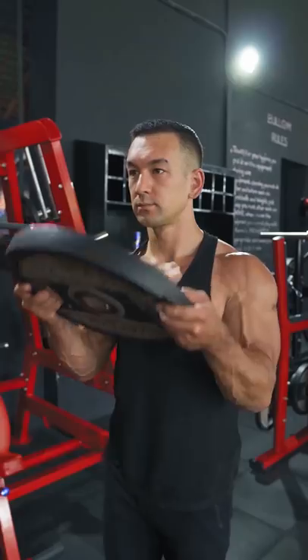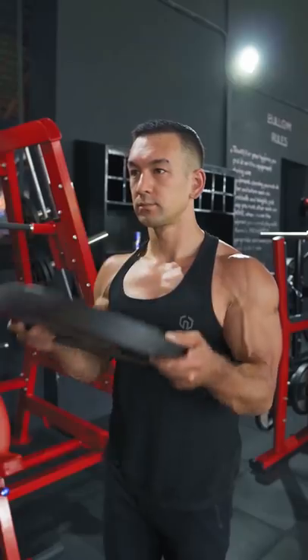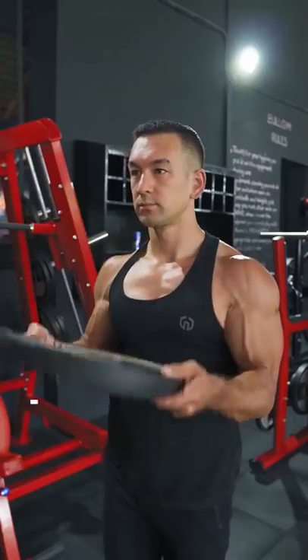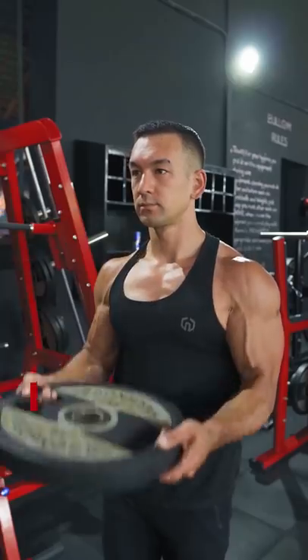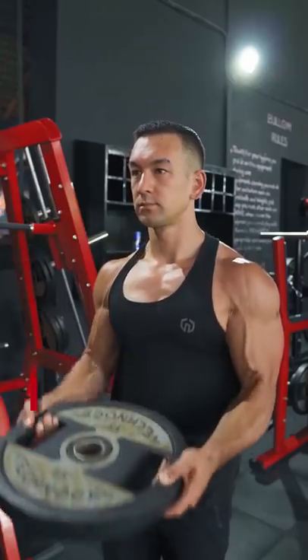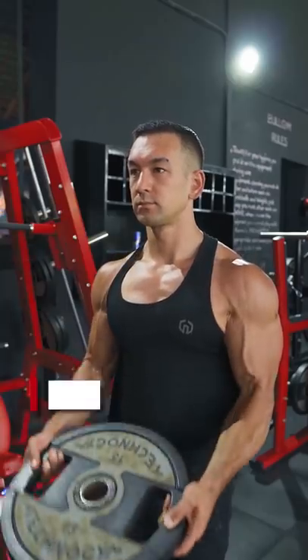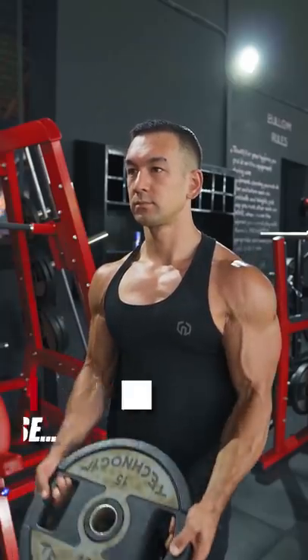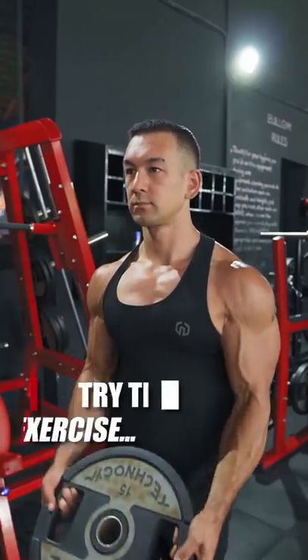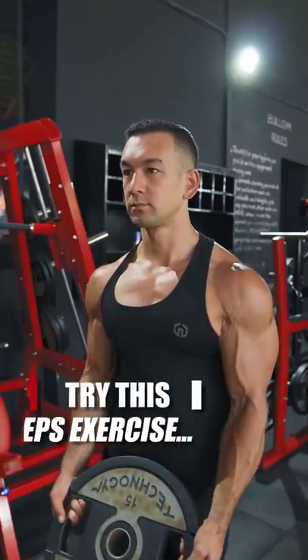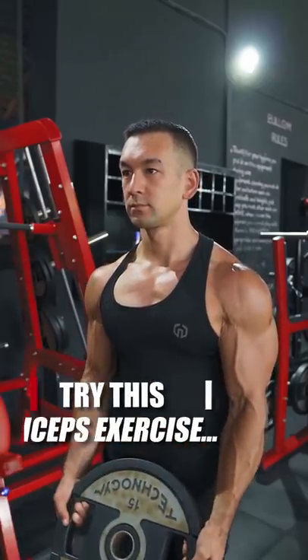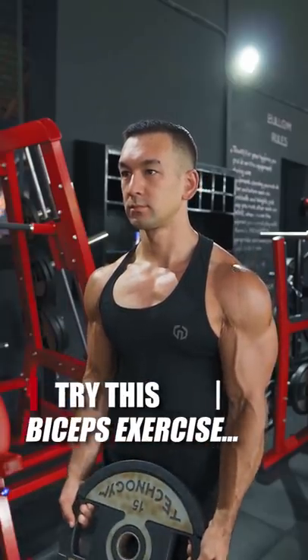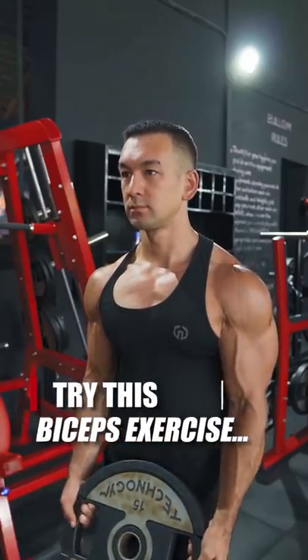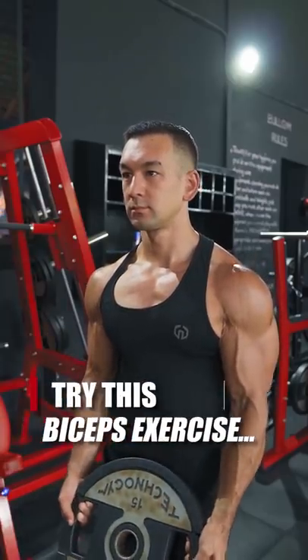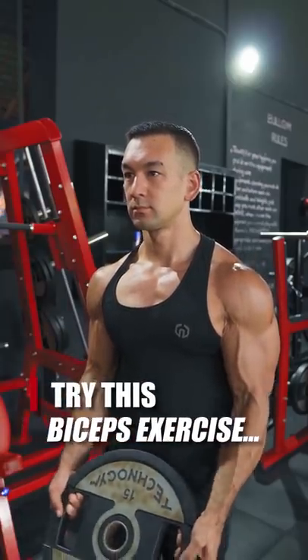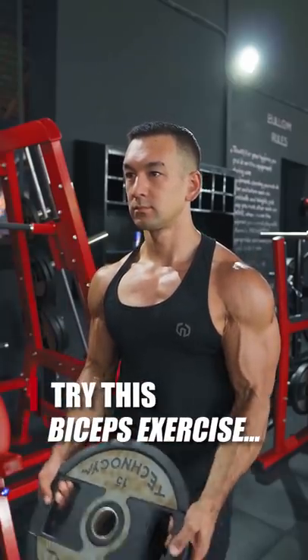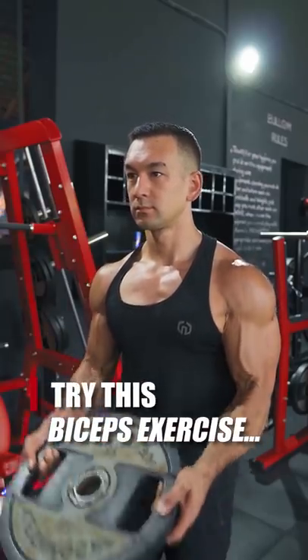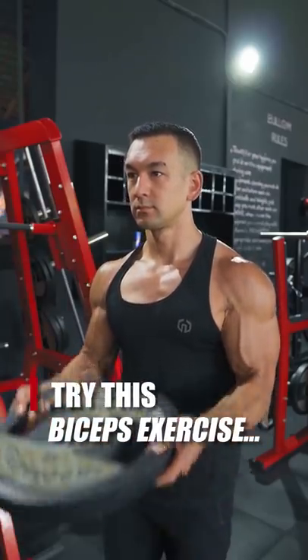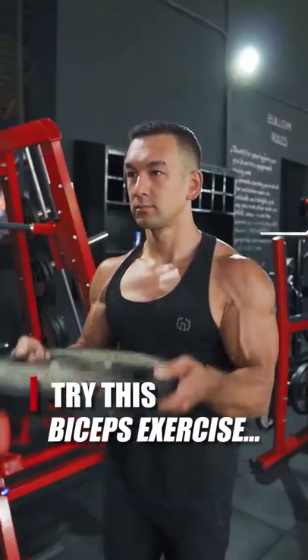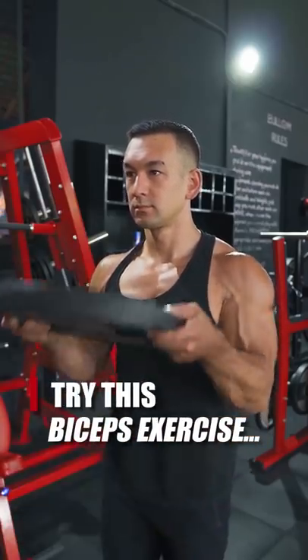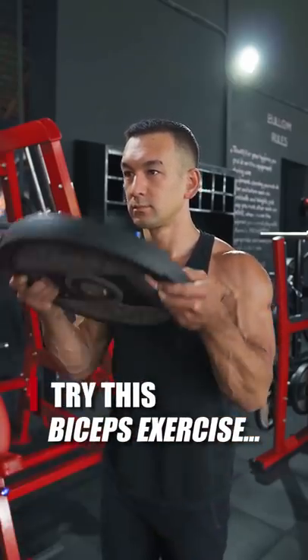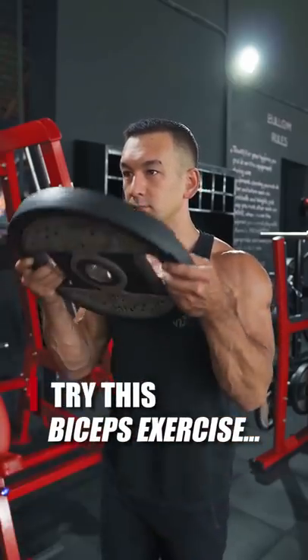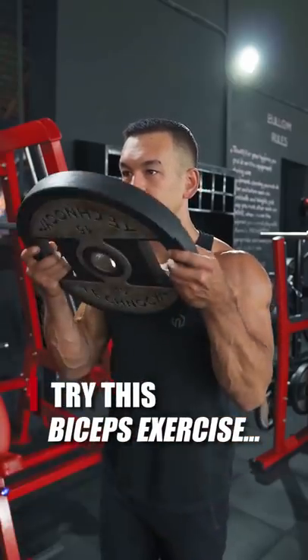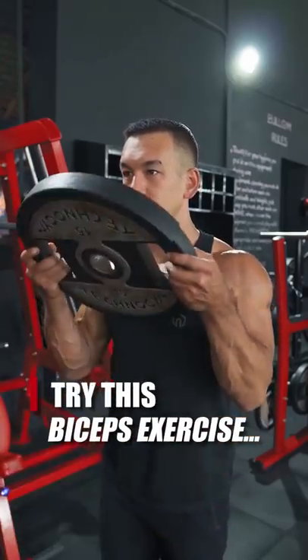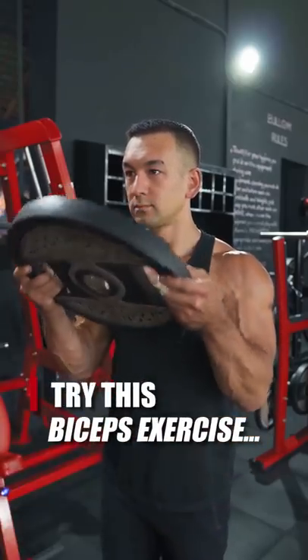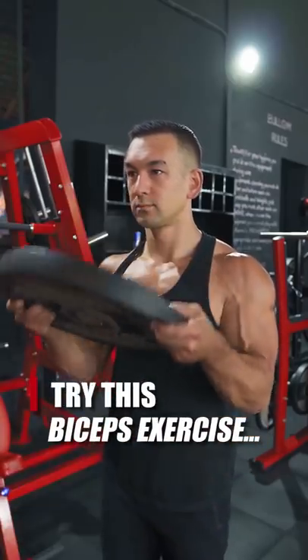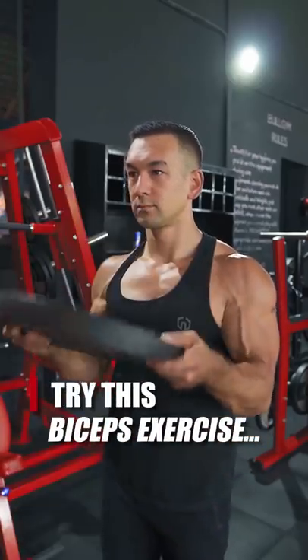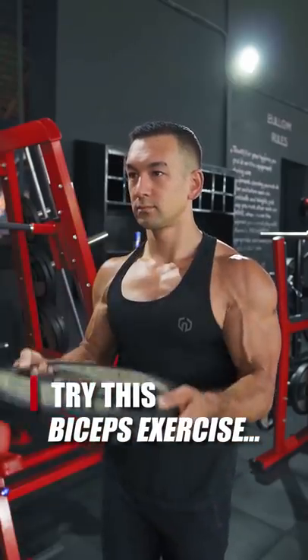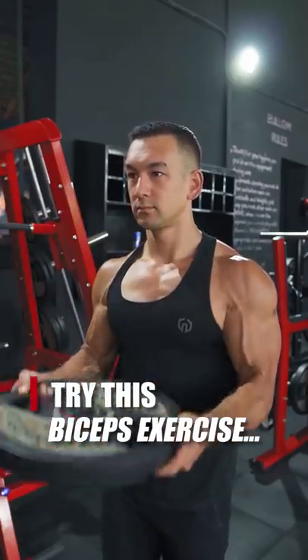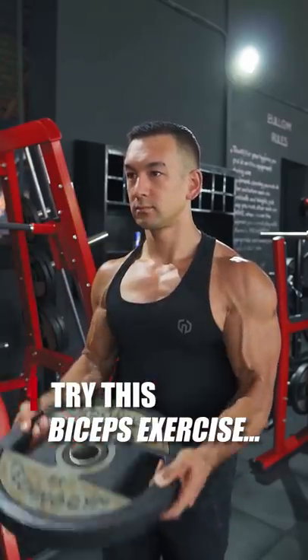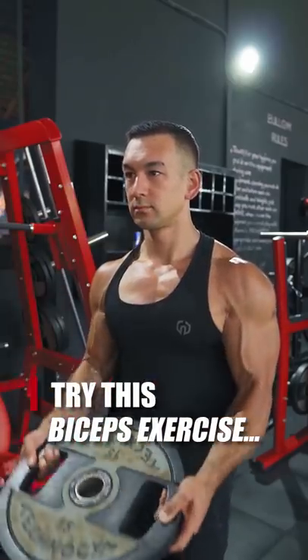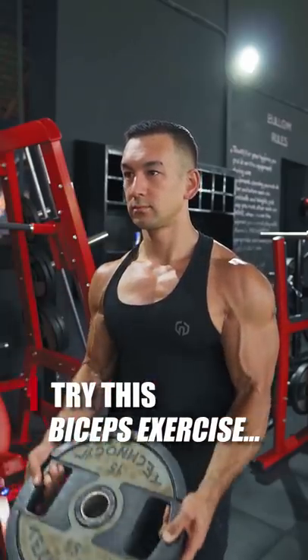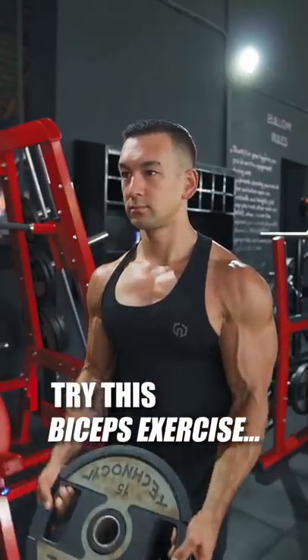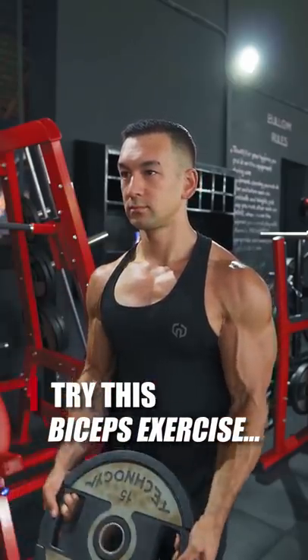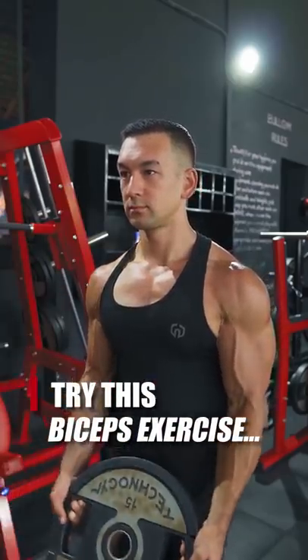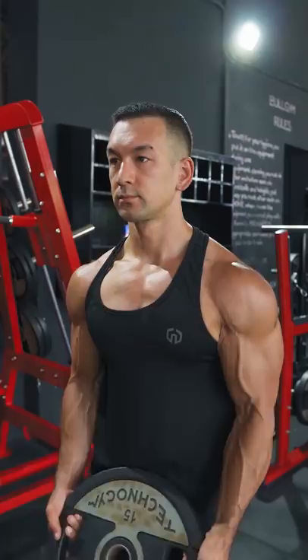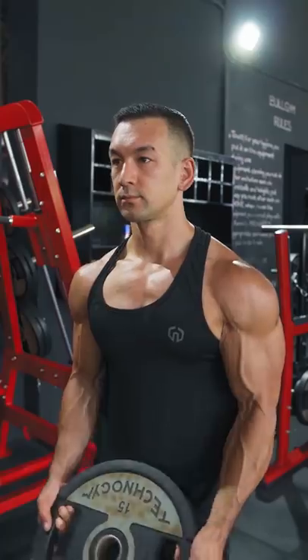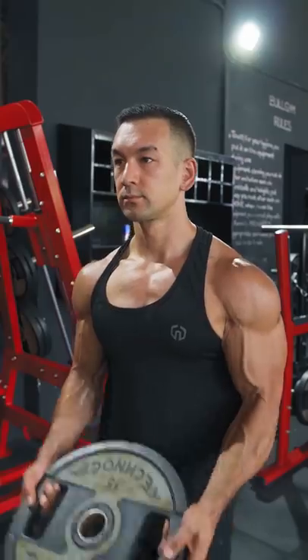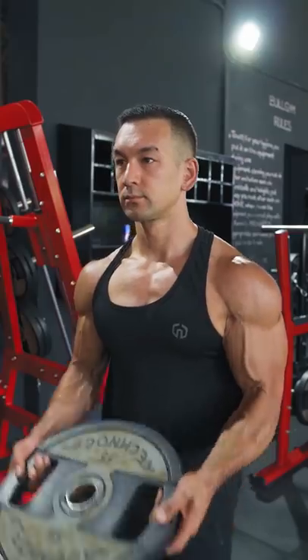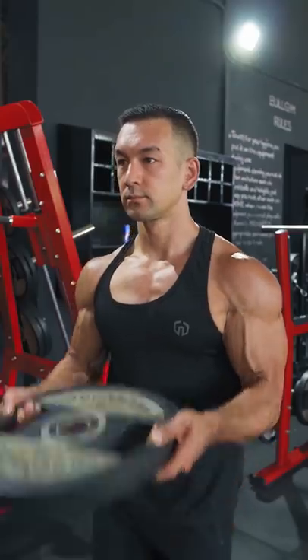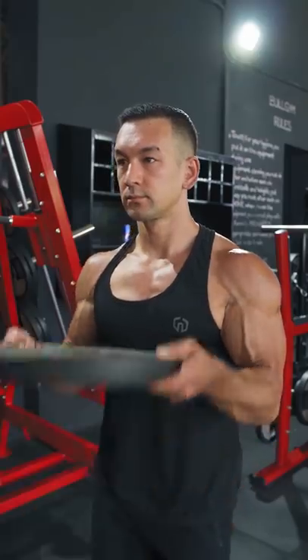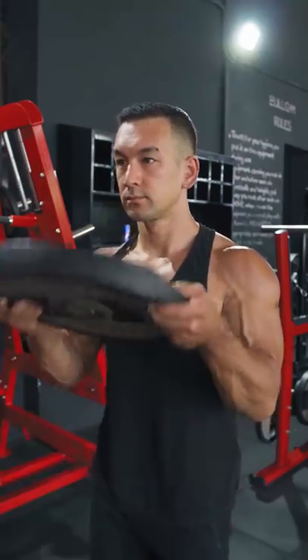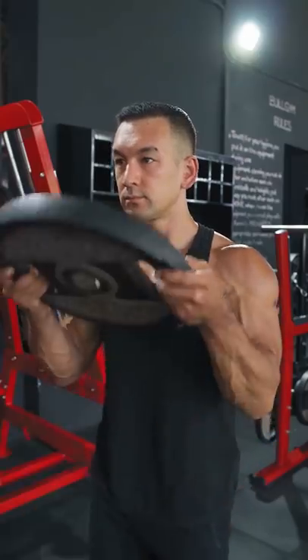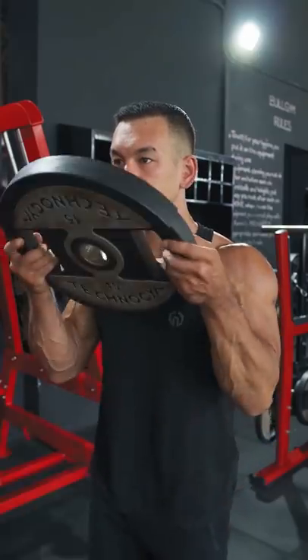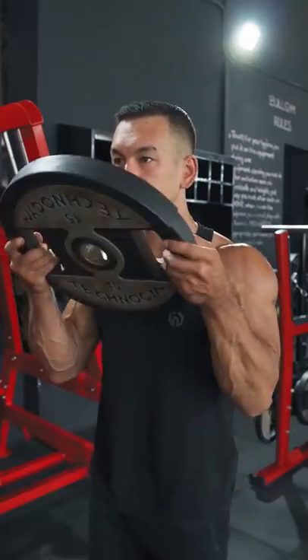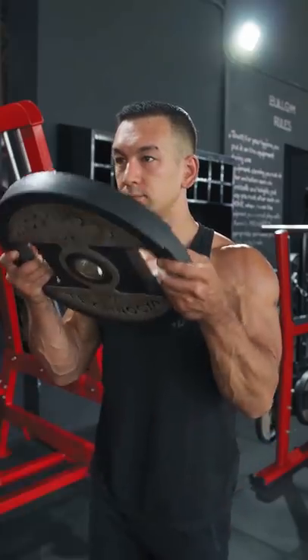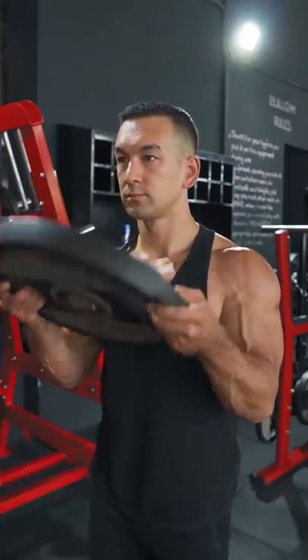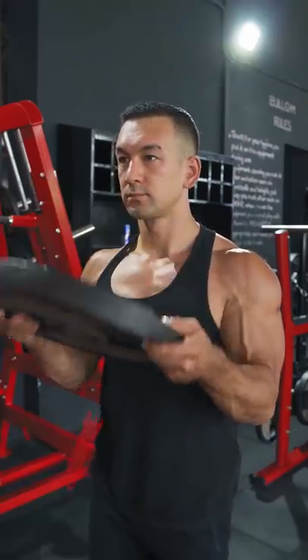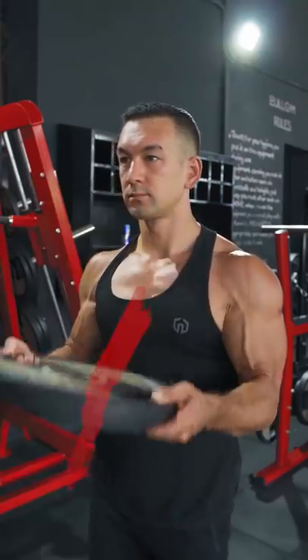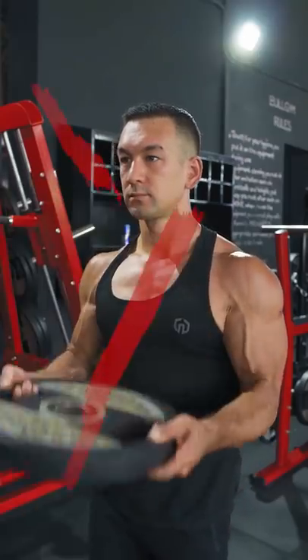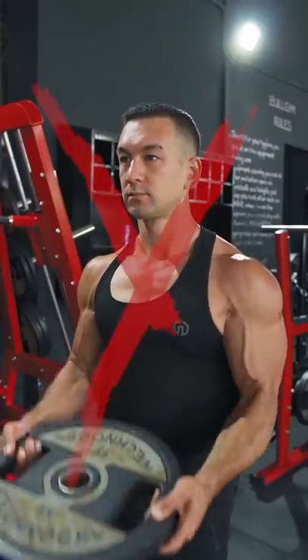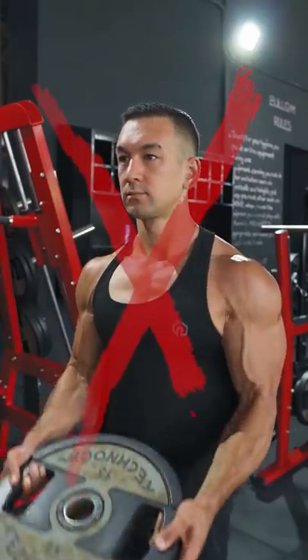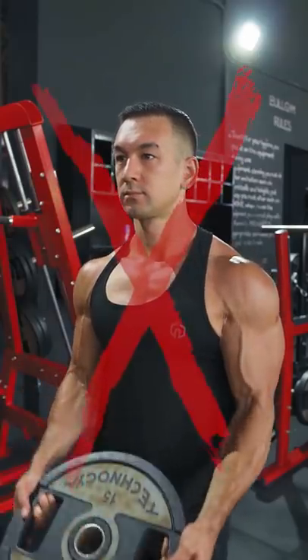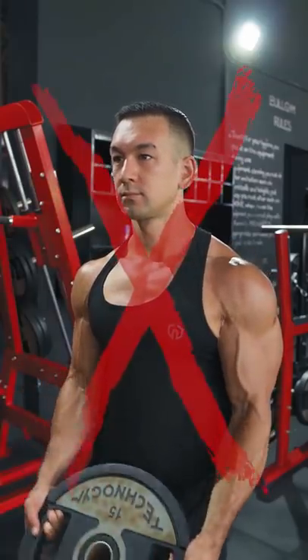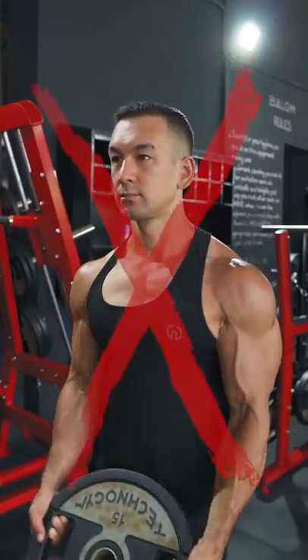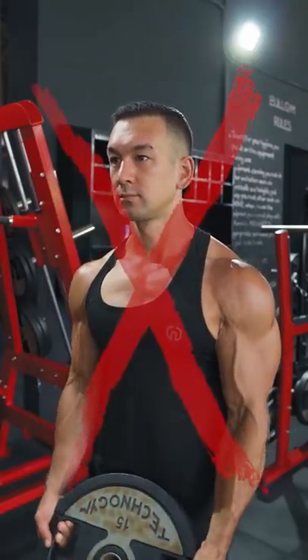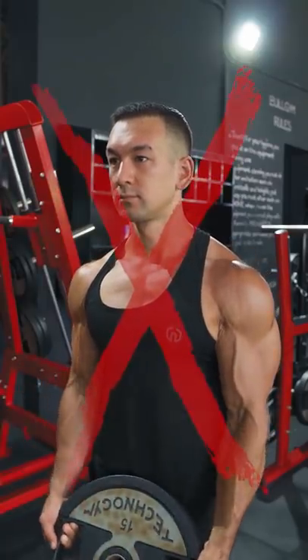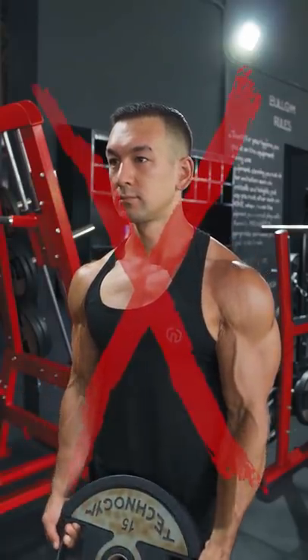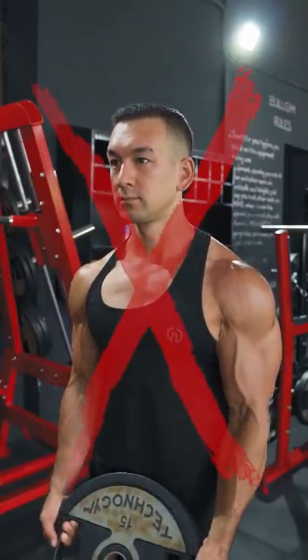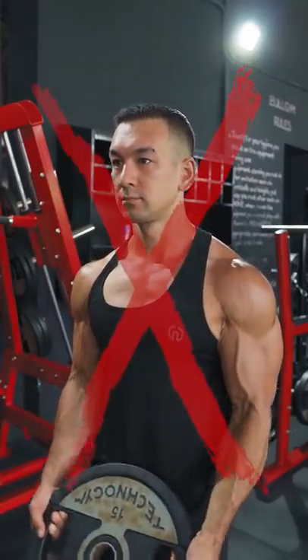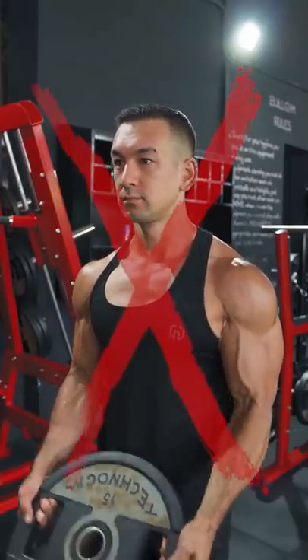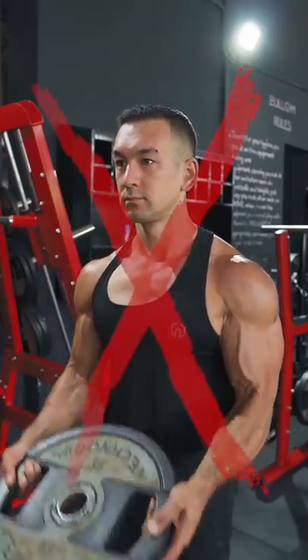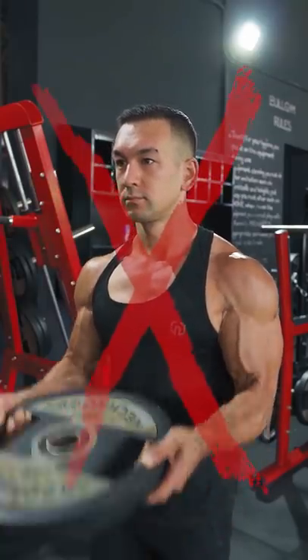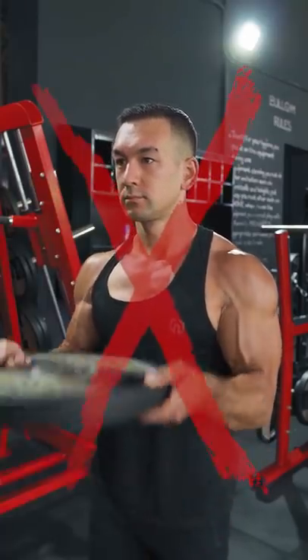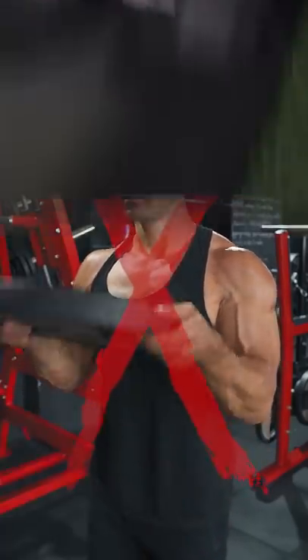Here's one of the best biceps curl variations you haven't tried. No, not this goofy bullshit — I'm talking about this.